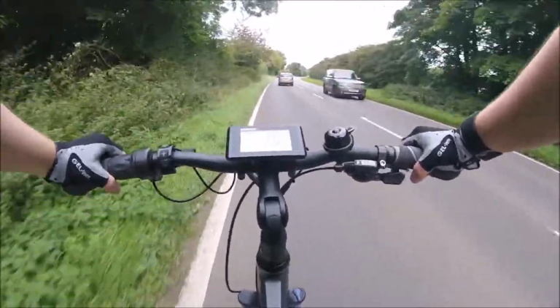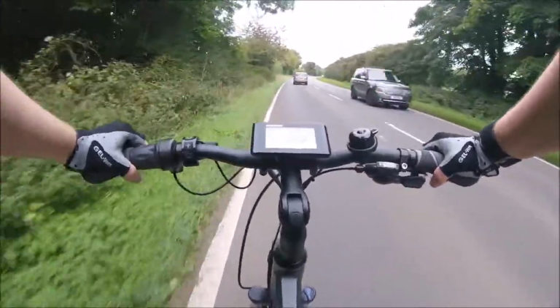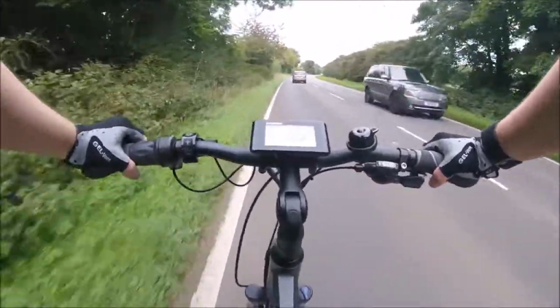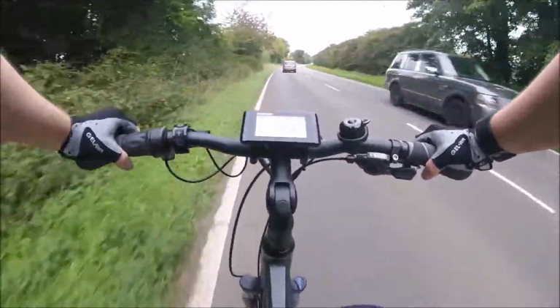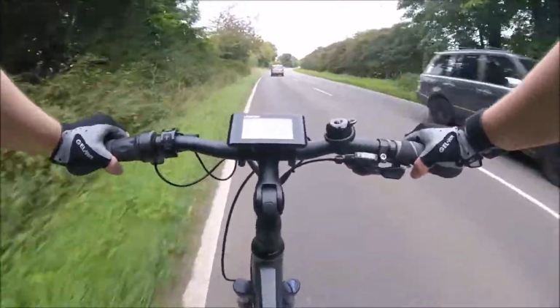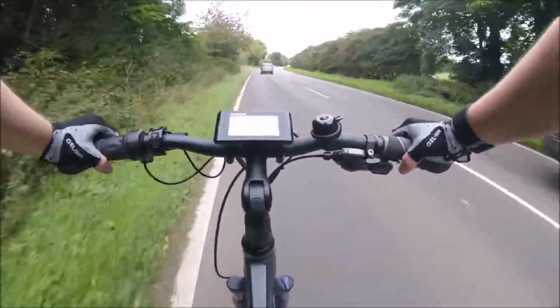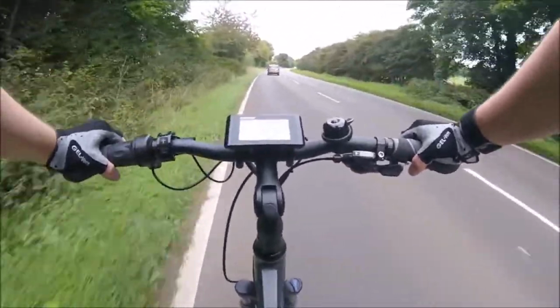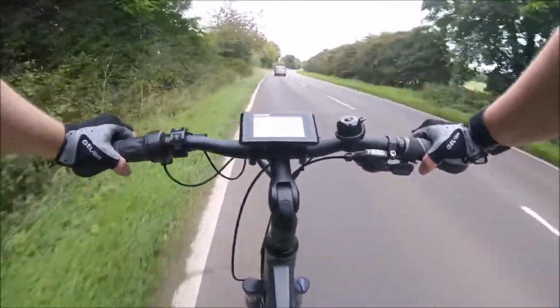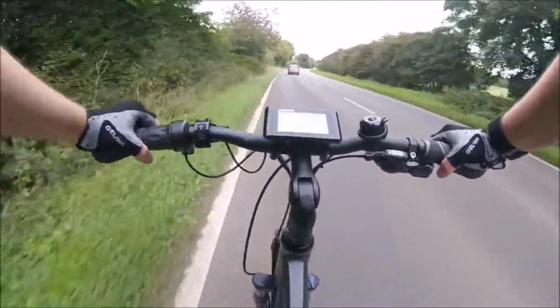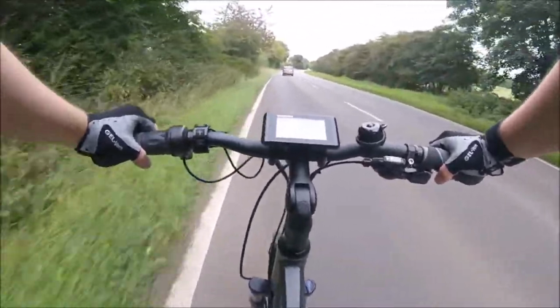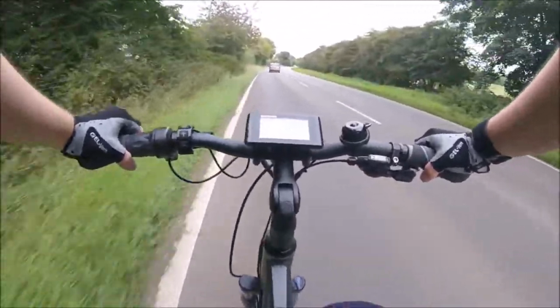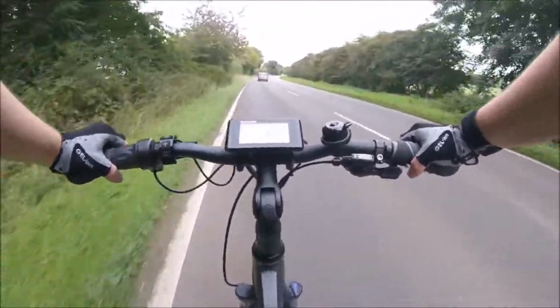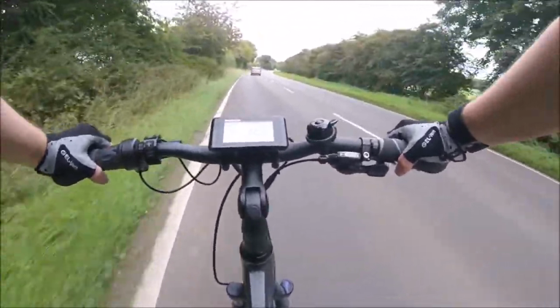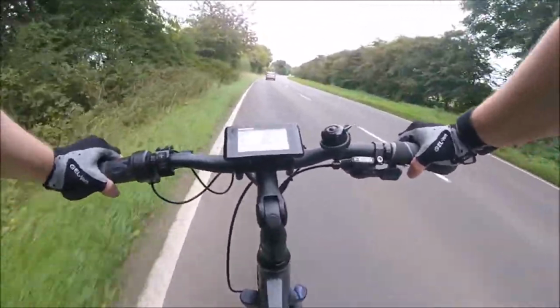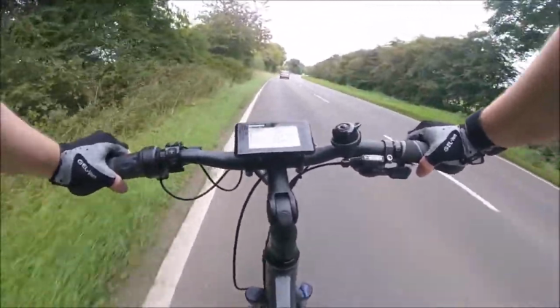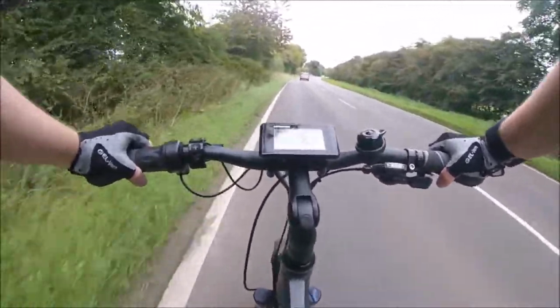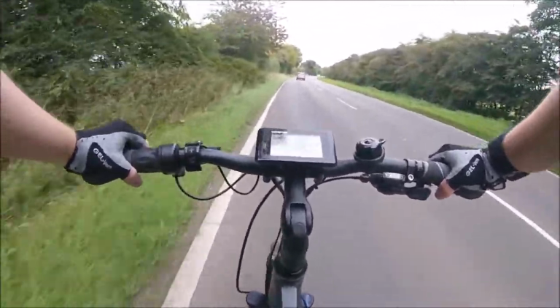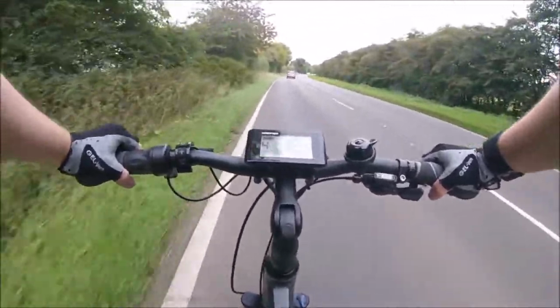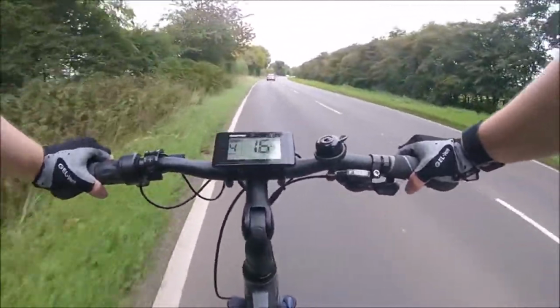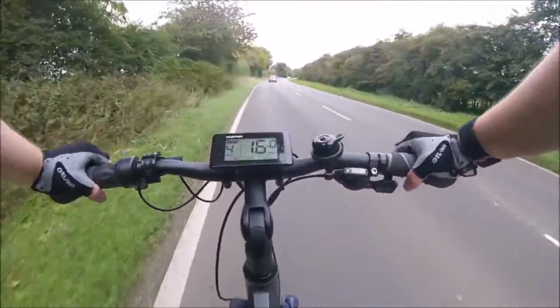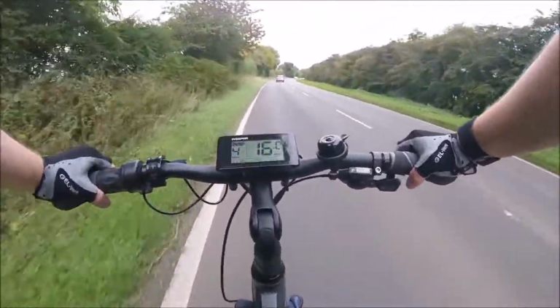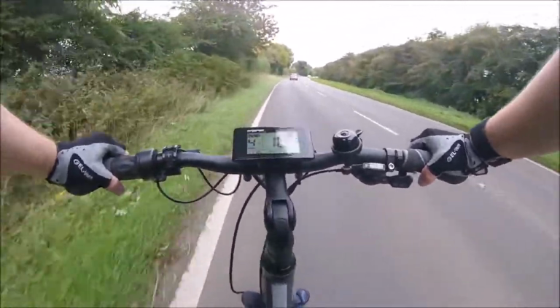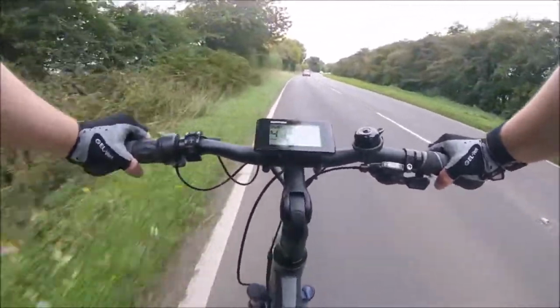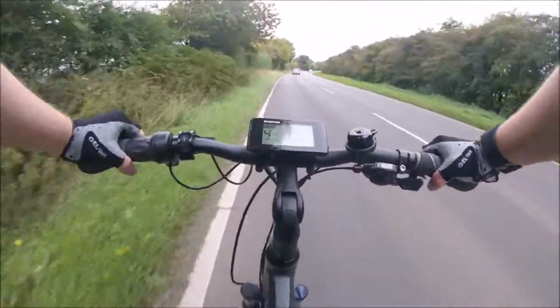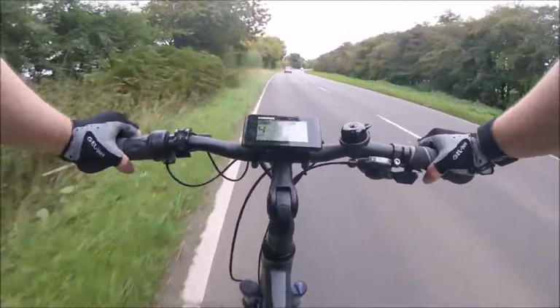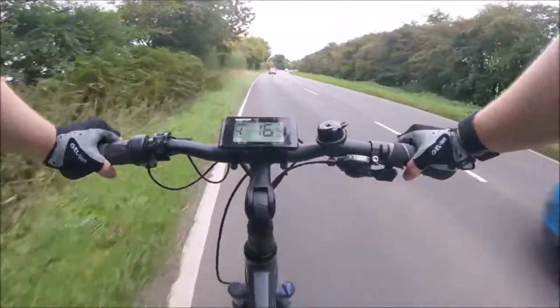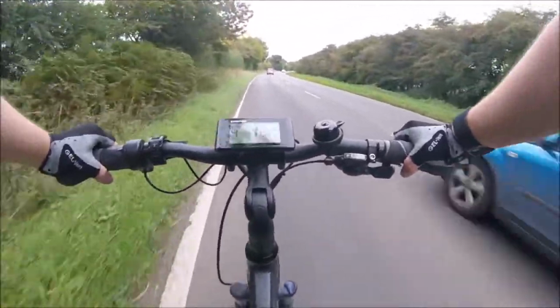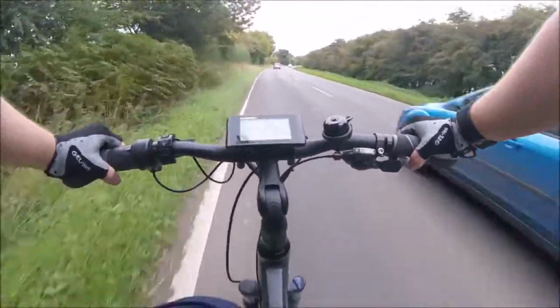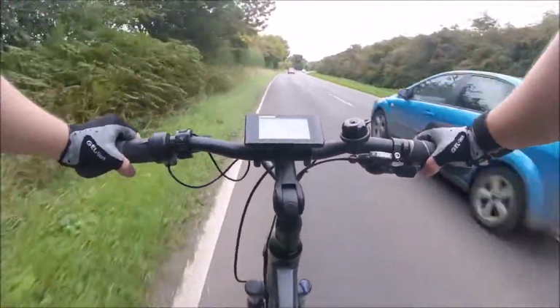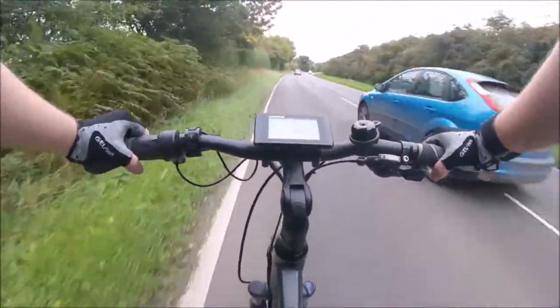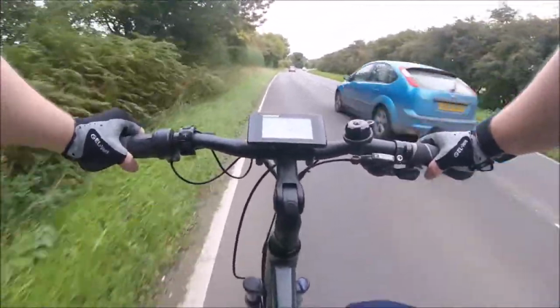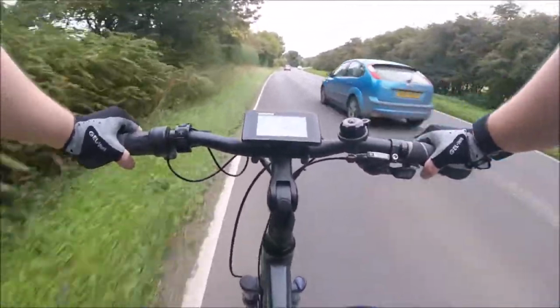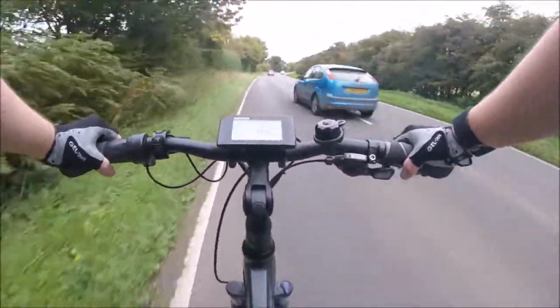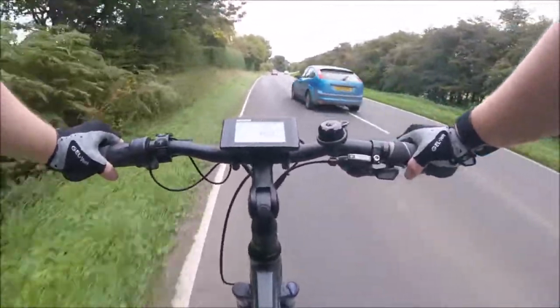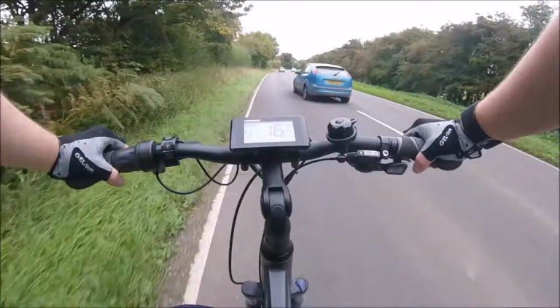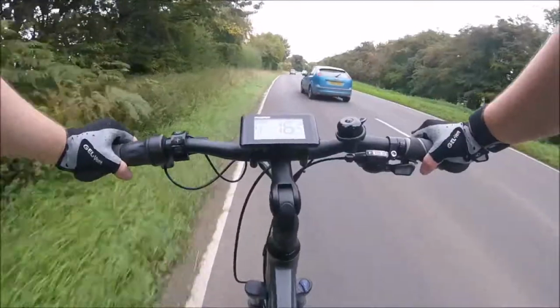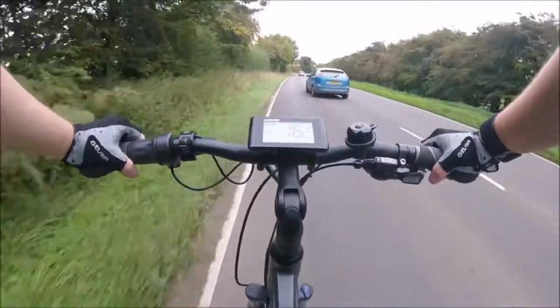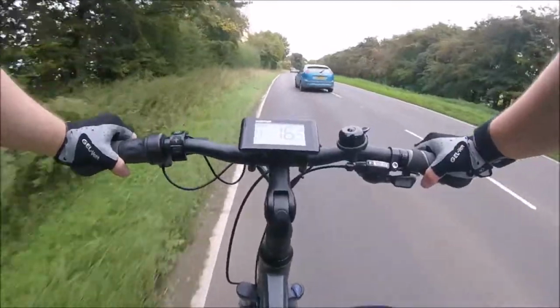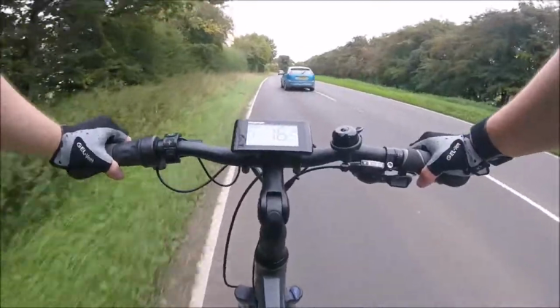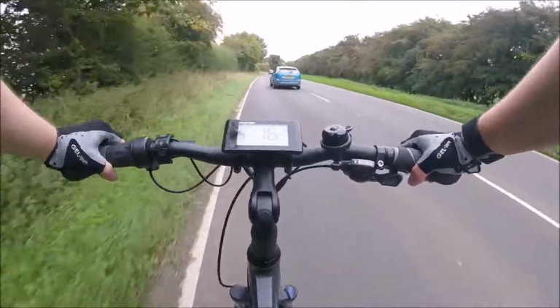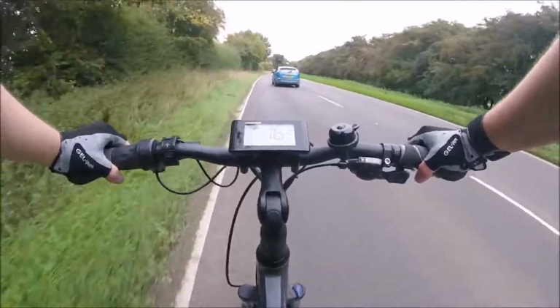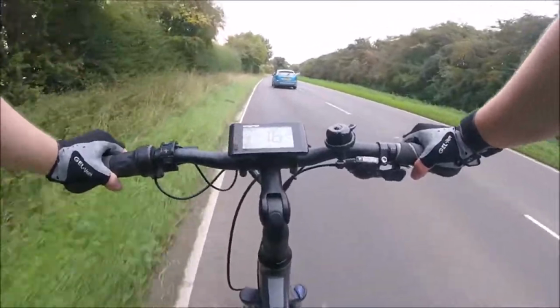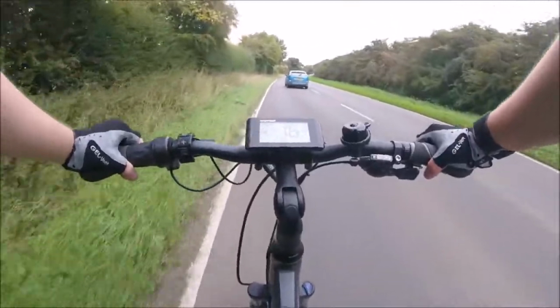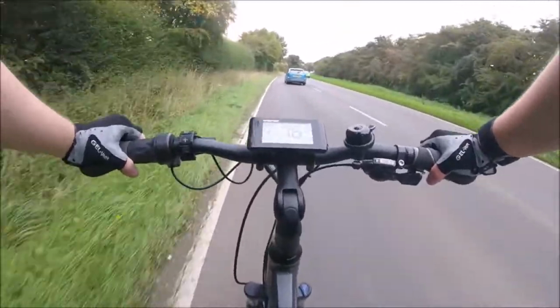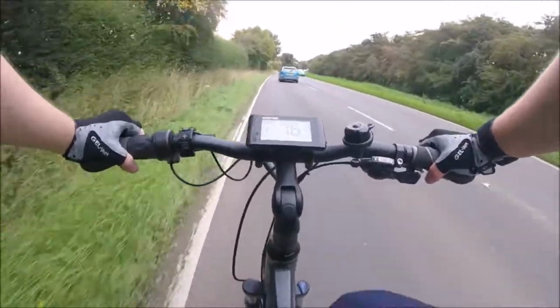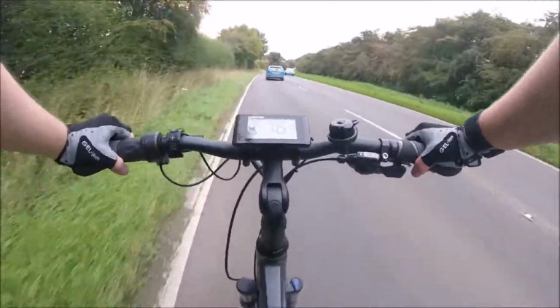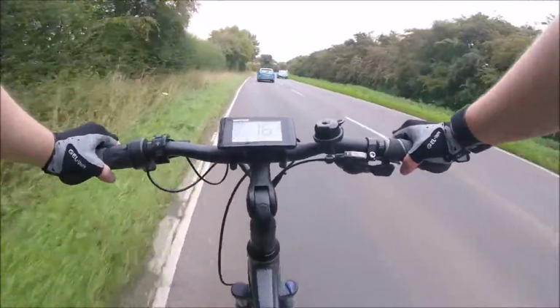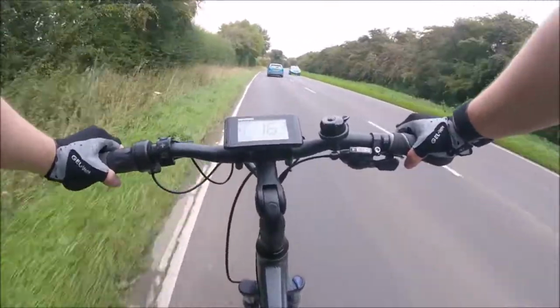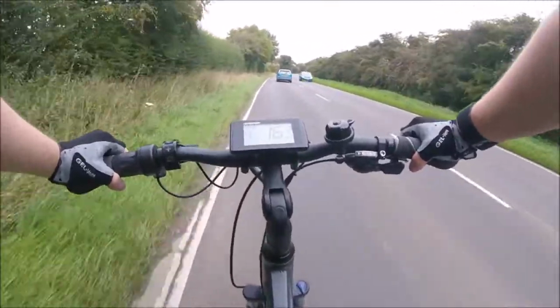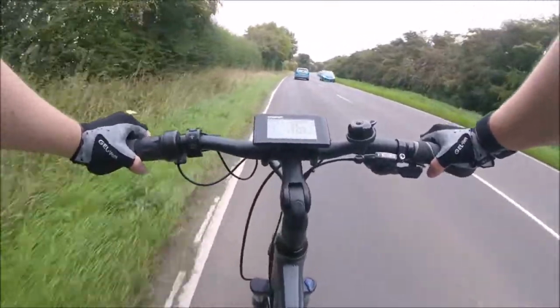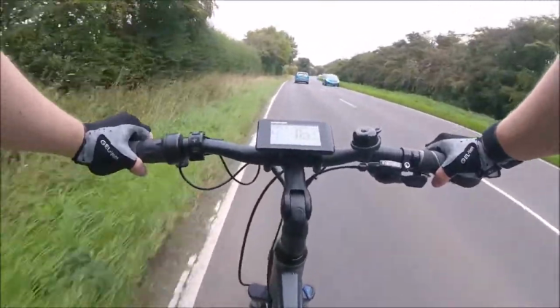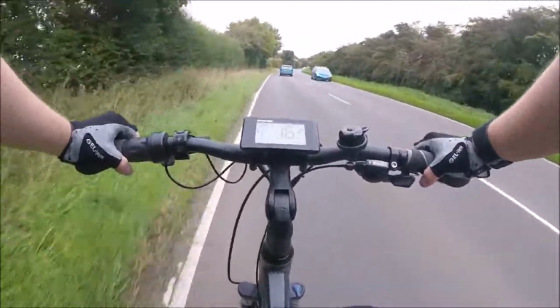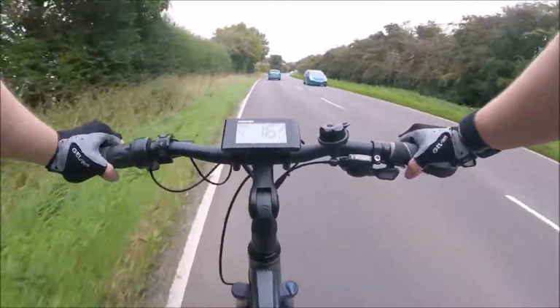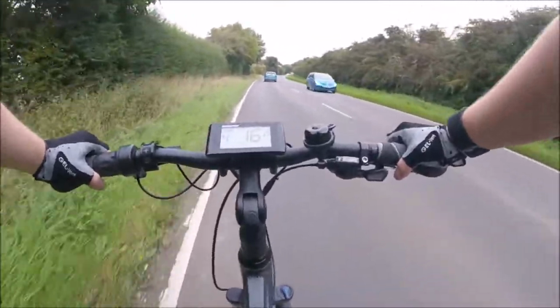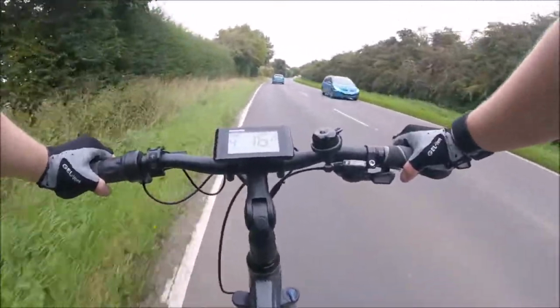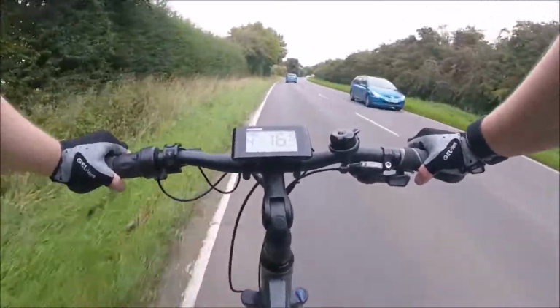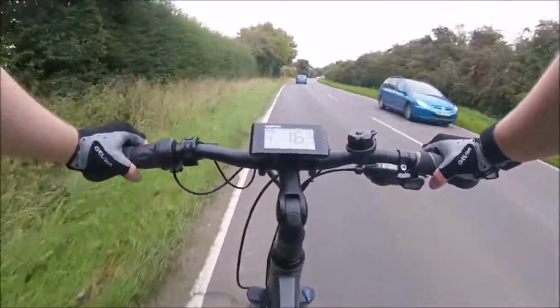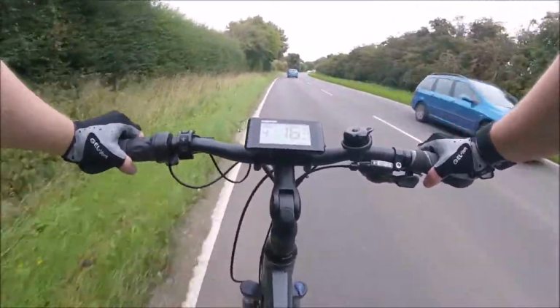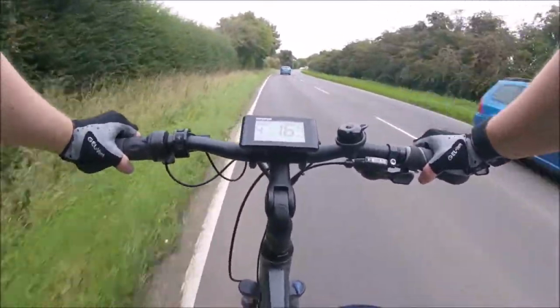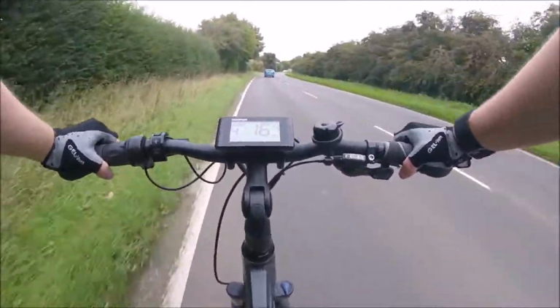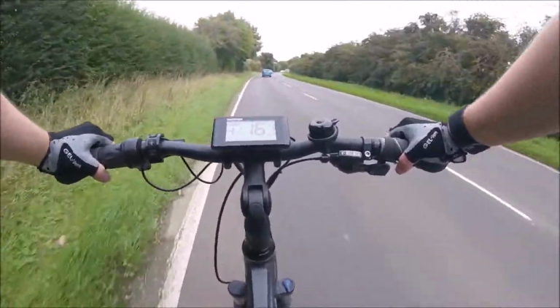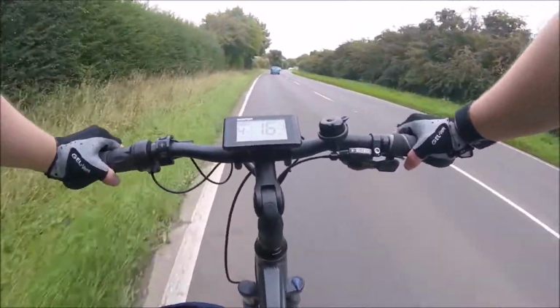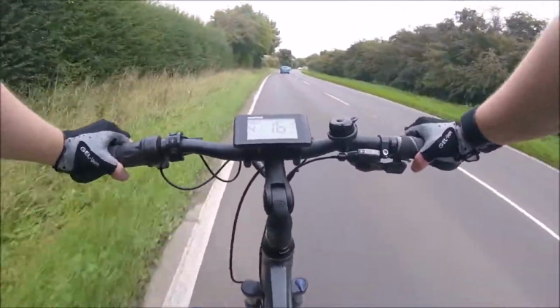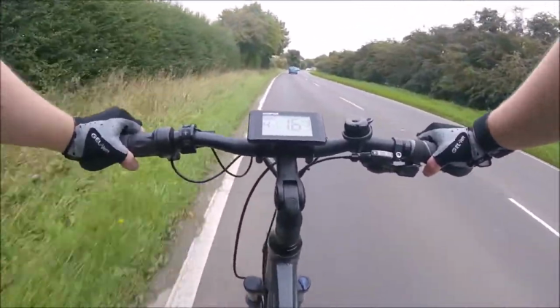Overall, I would have to say that using the chest mount is the best way of recording my bike rides with the GoPro Session 4 camera. Thank you.